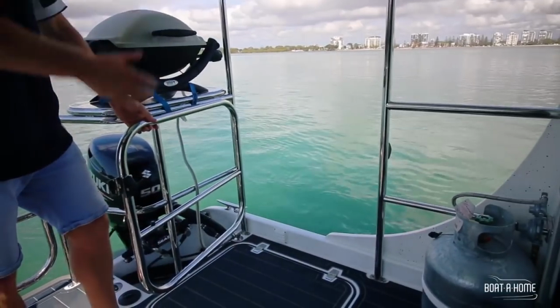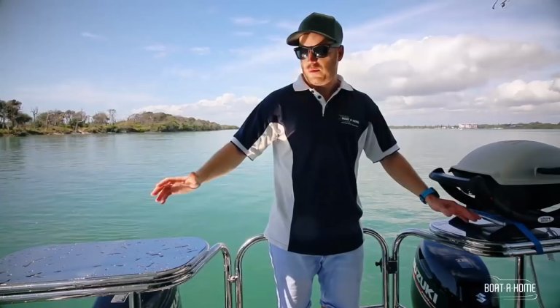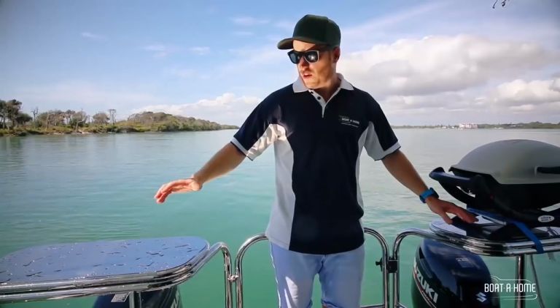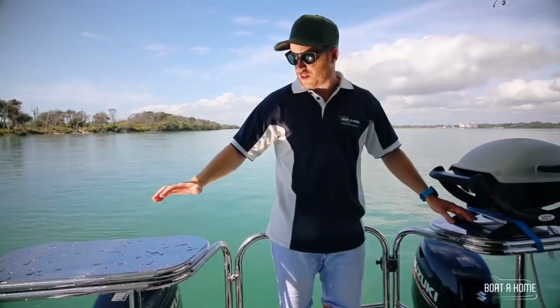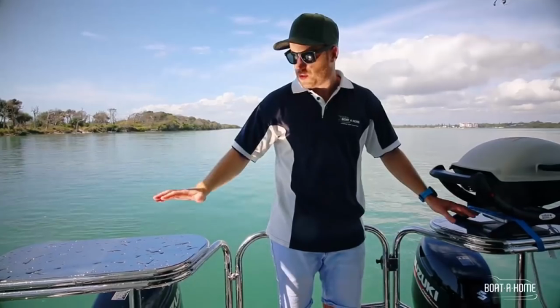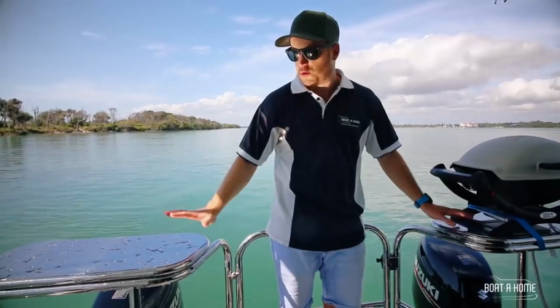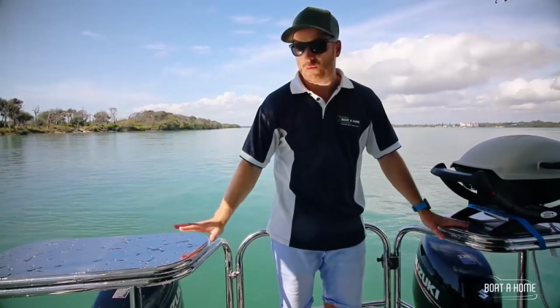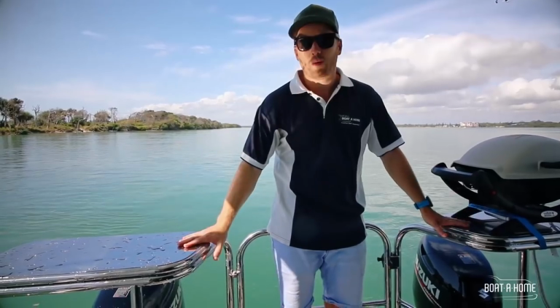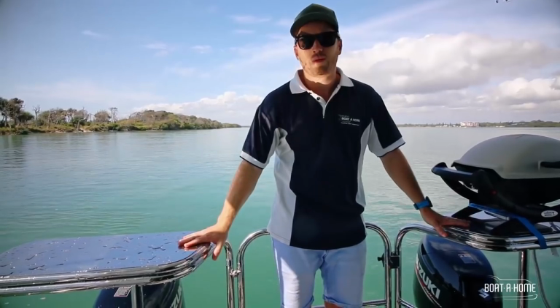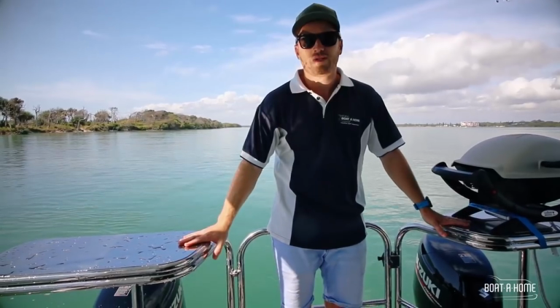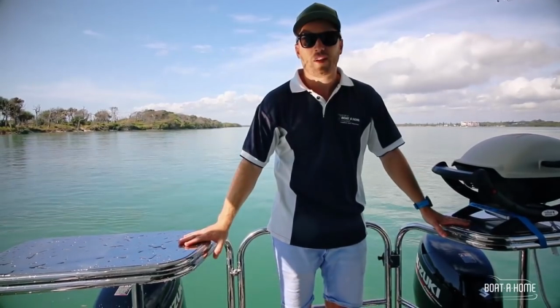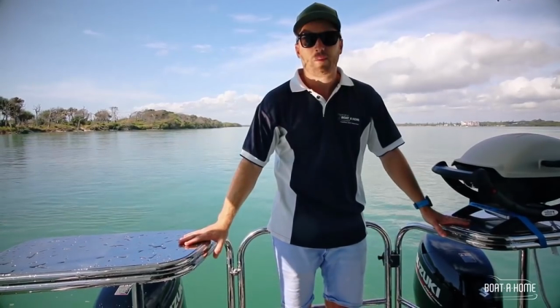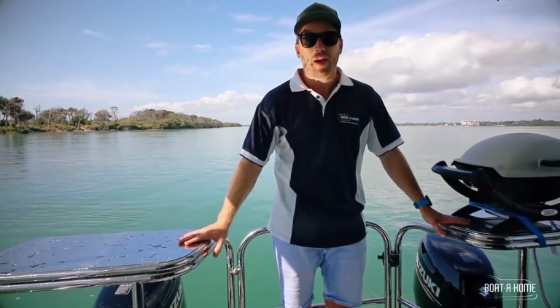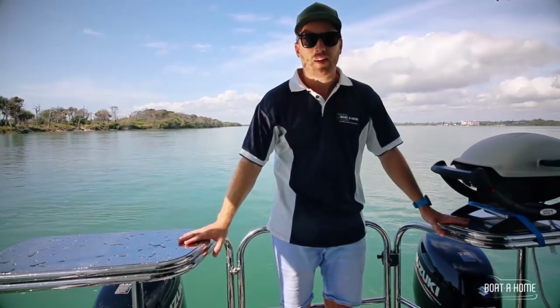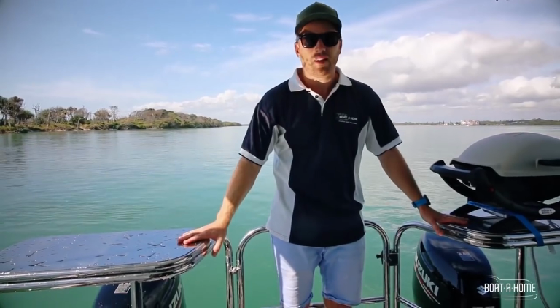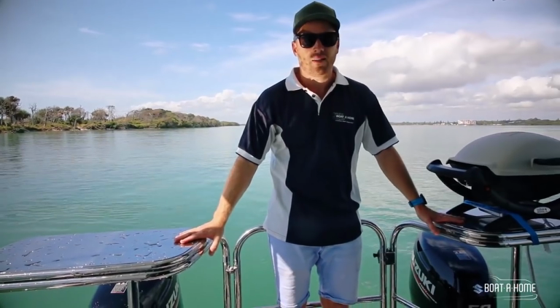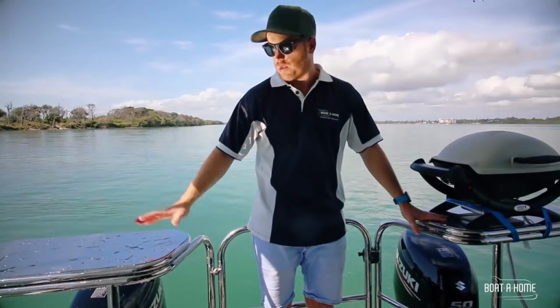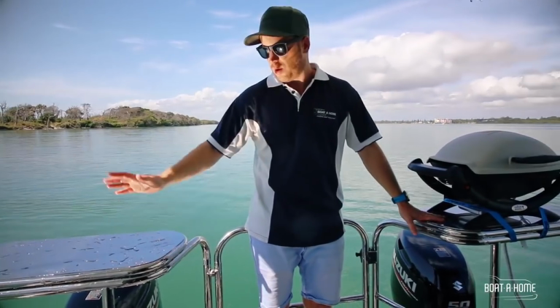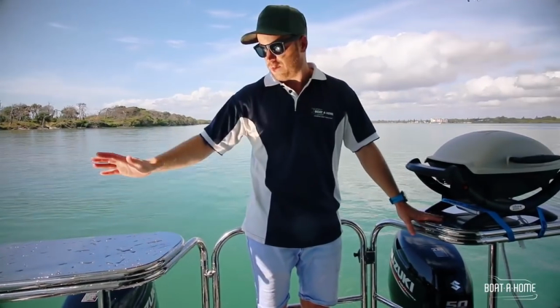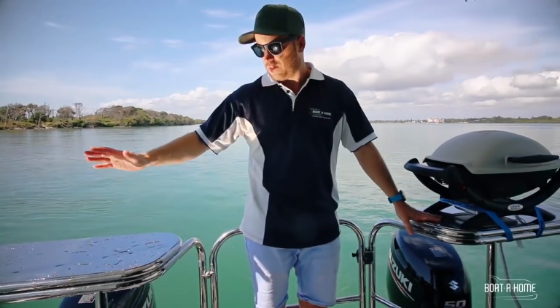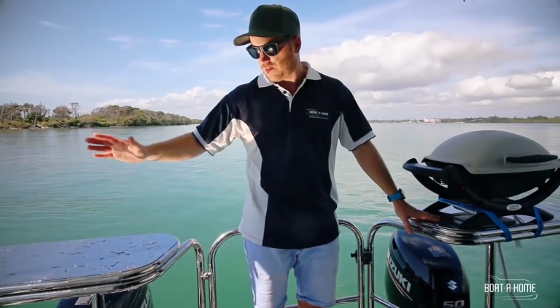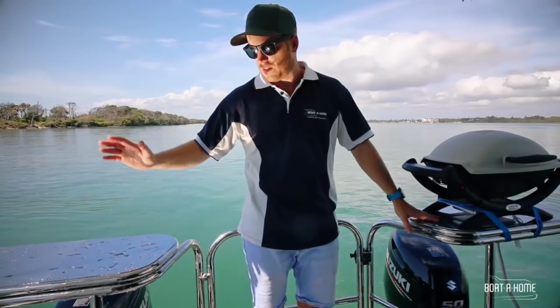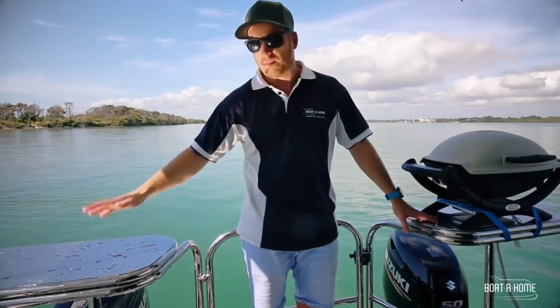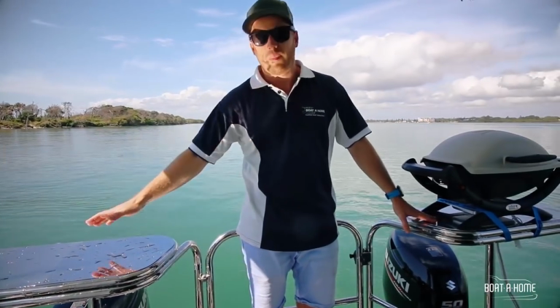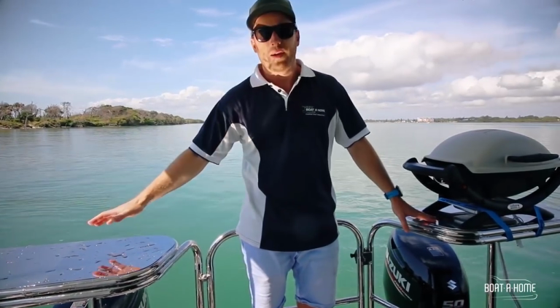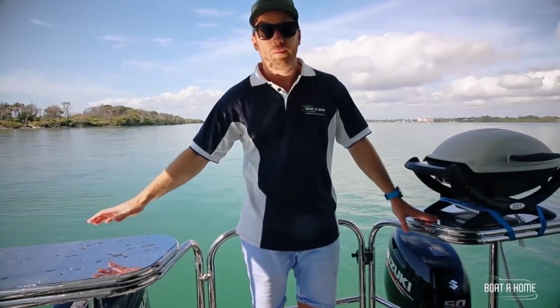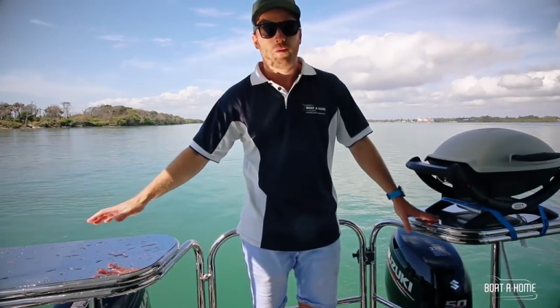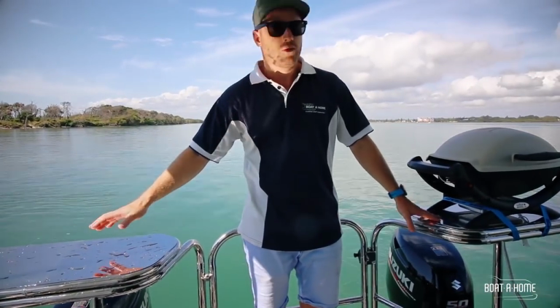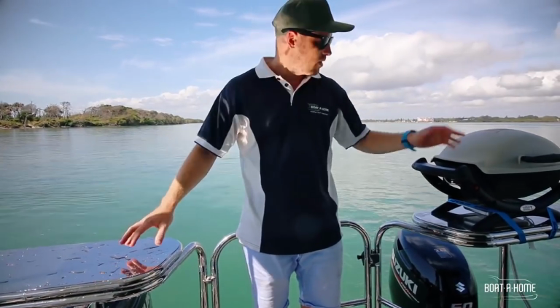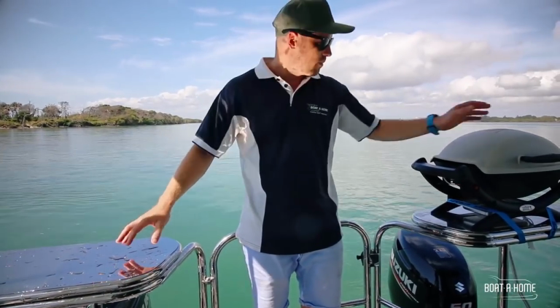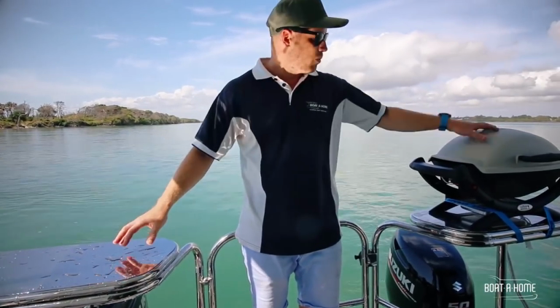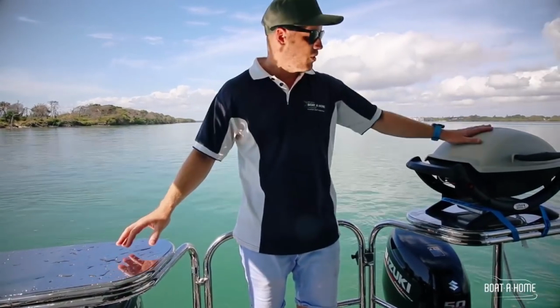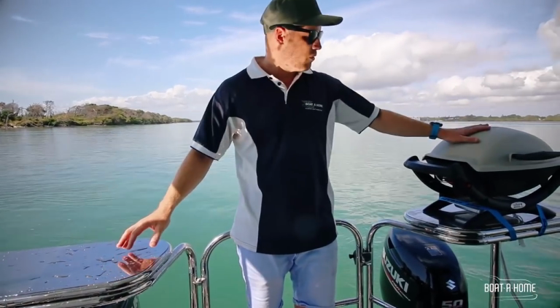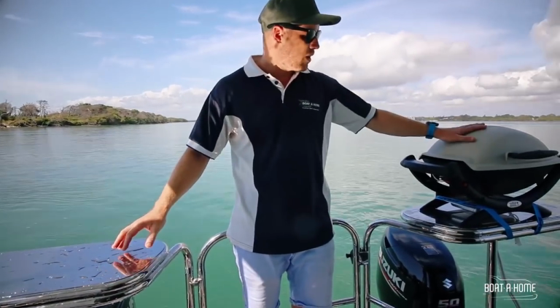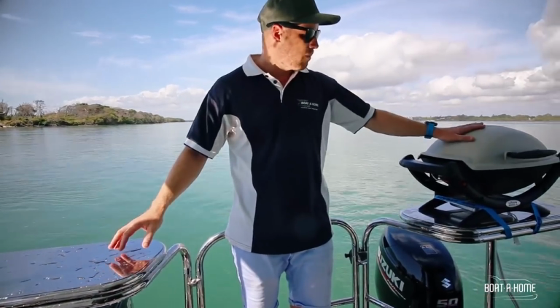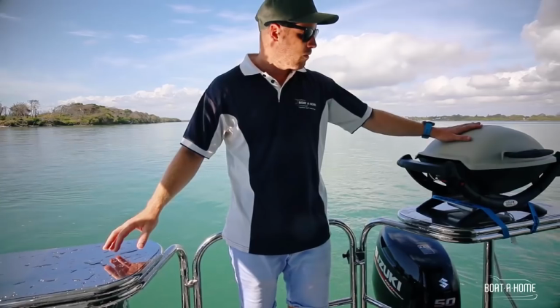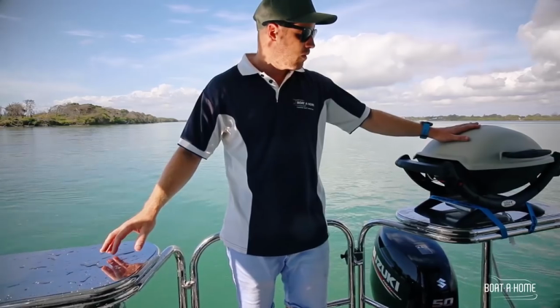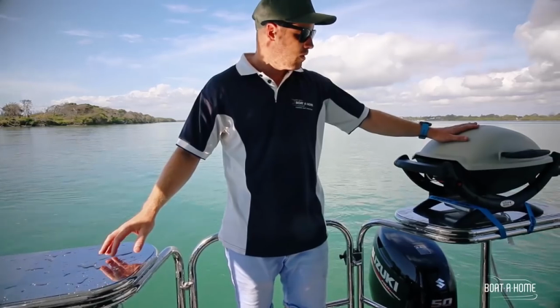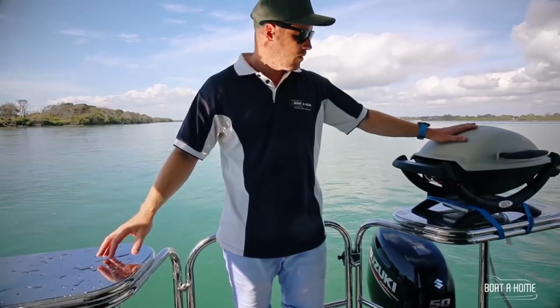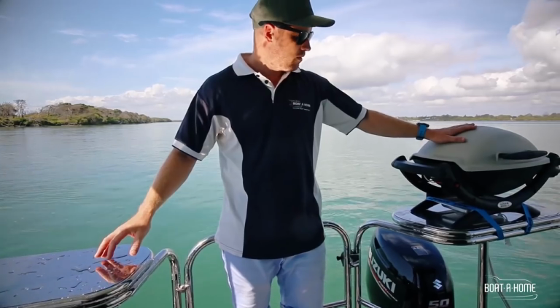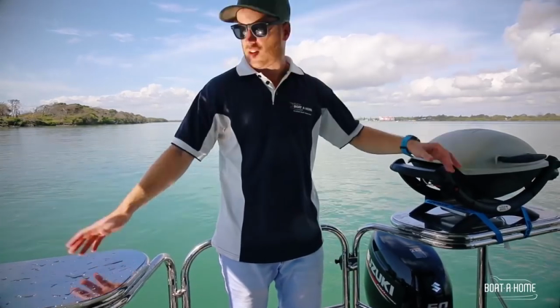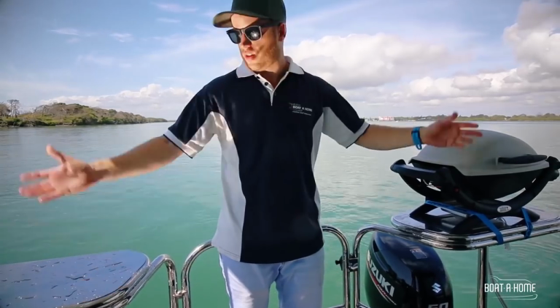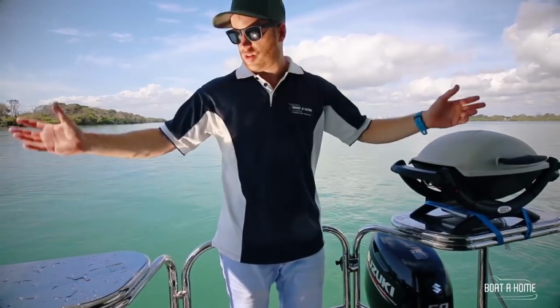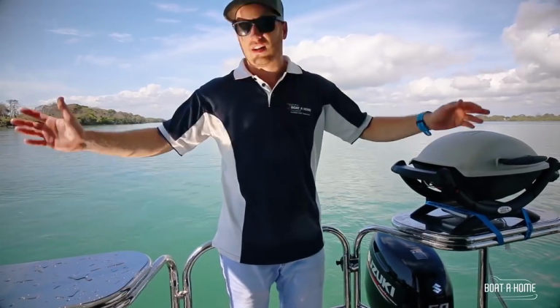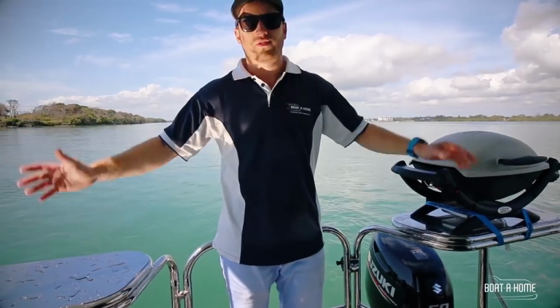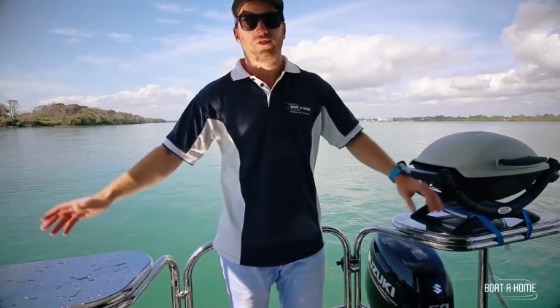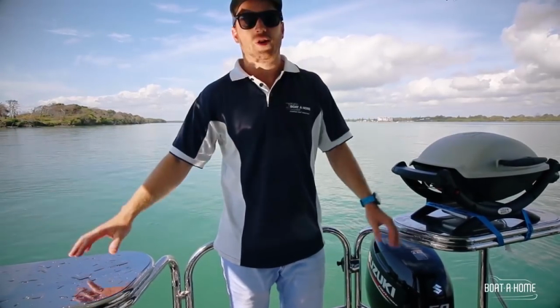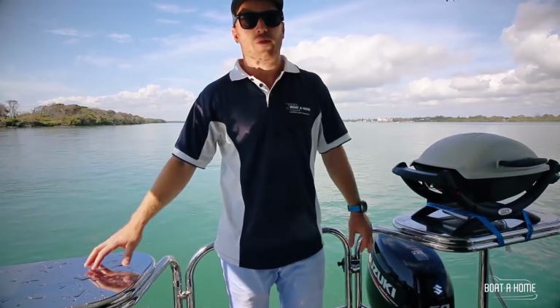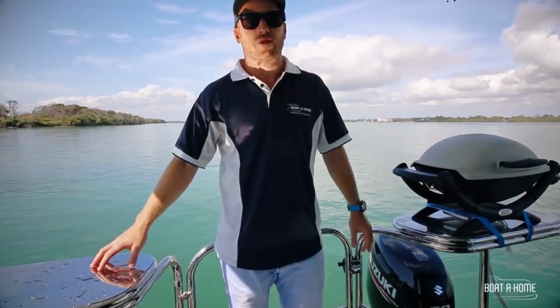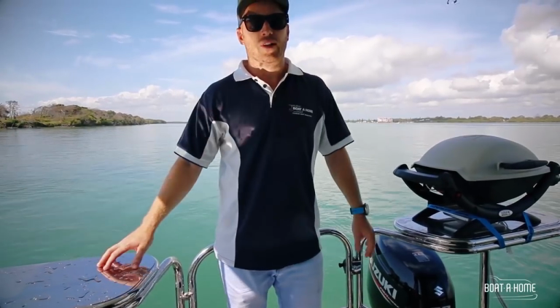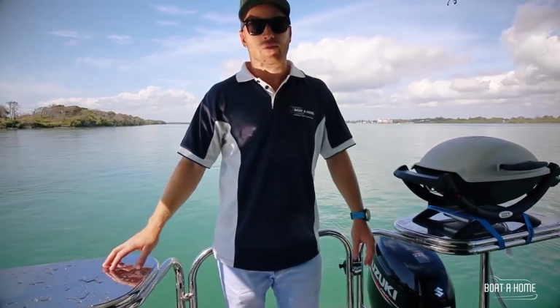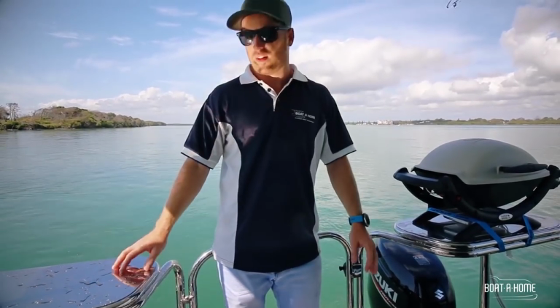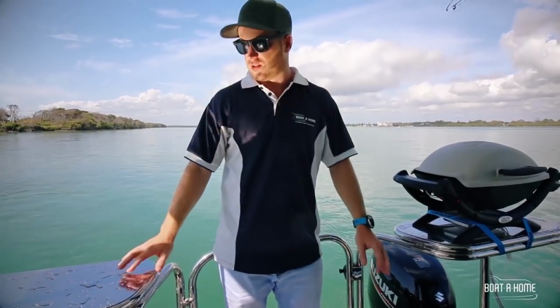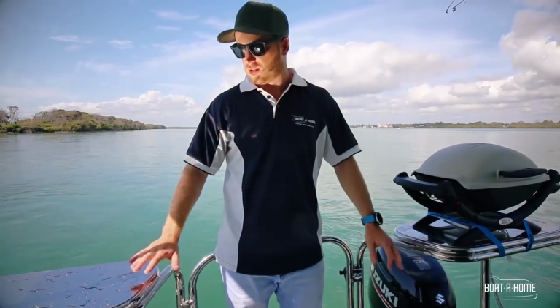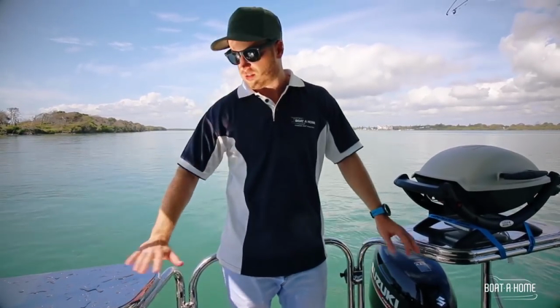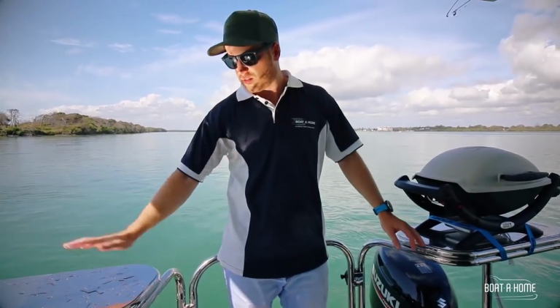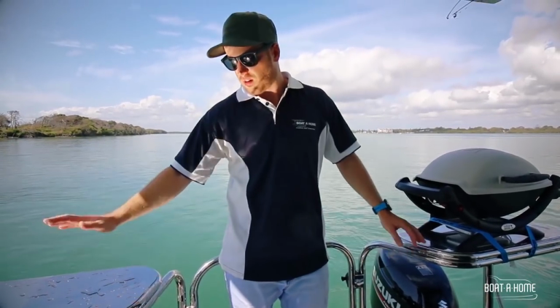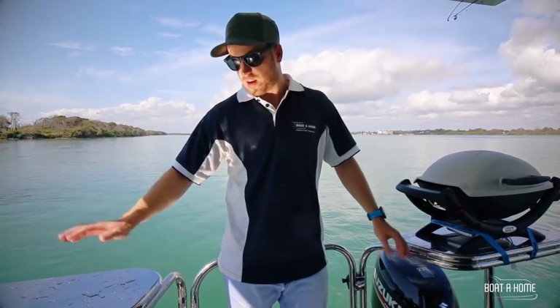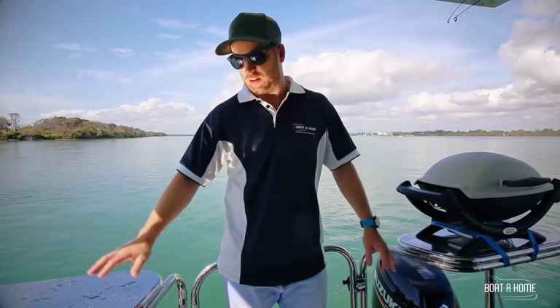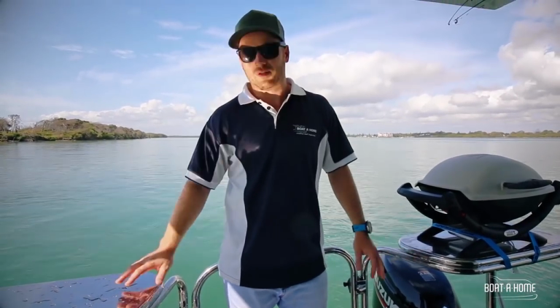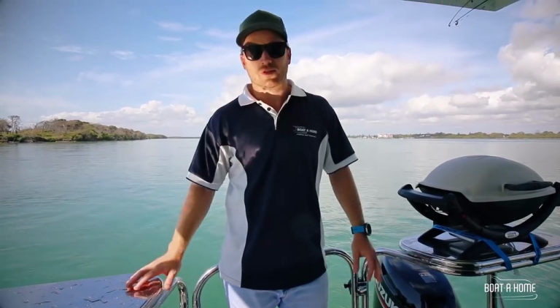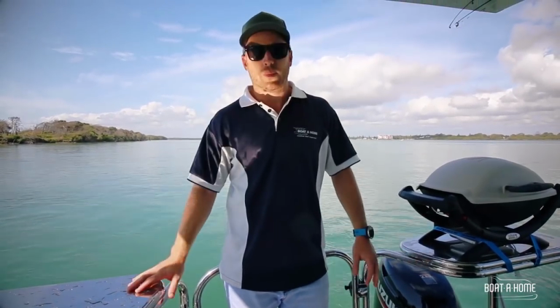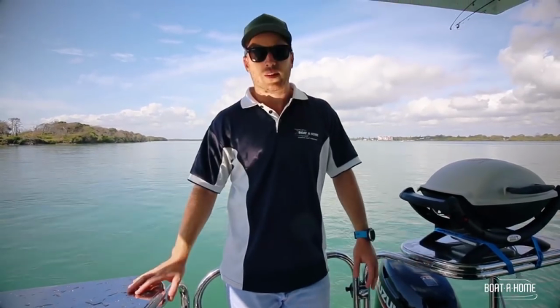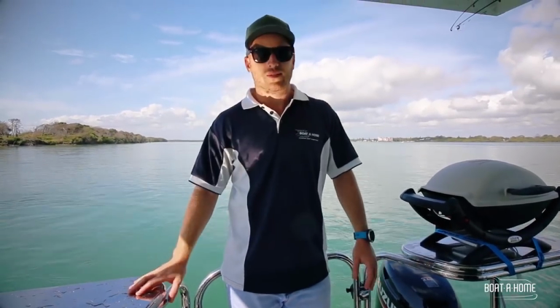We've got the dual boards out the back — perfect for a bait board, you can put your gear on it, use it as a servery. It's just a great use of space.